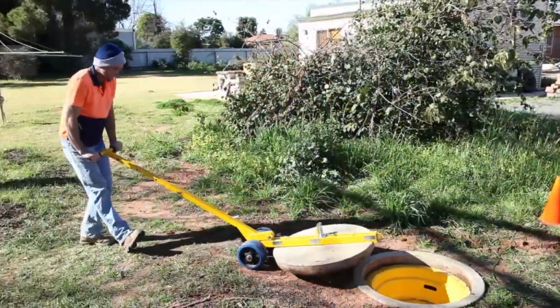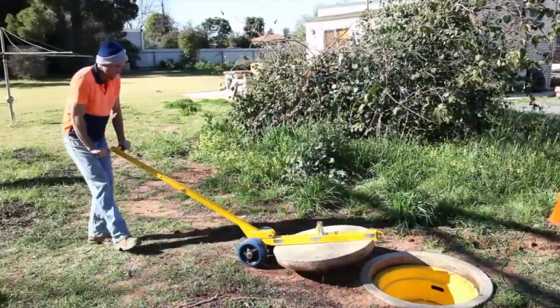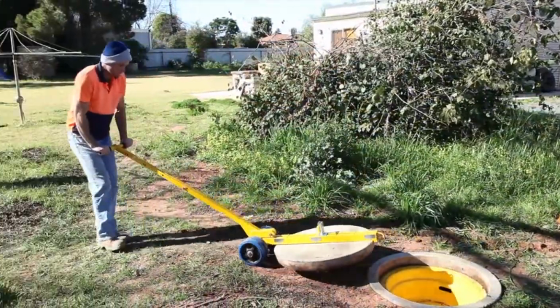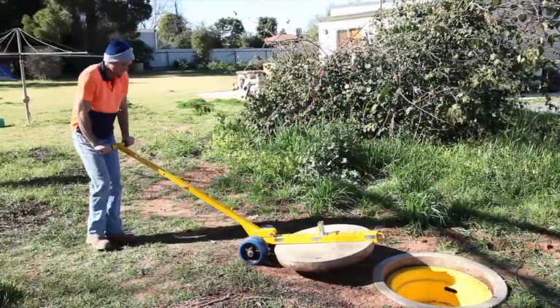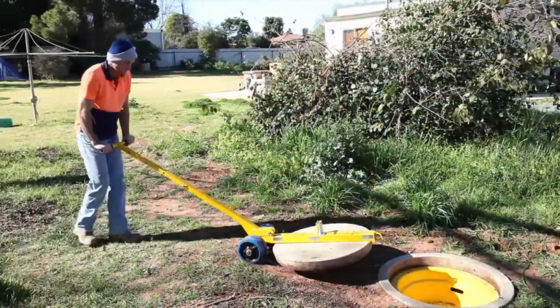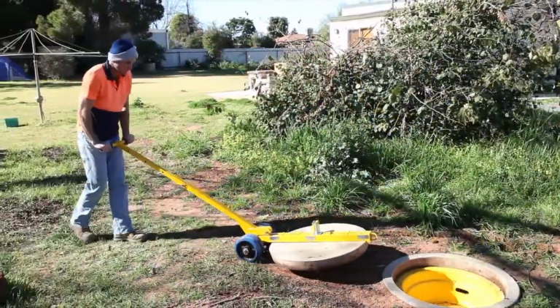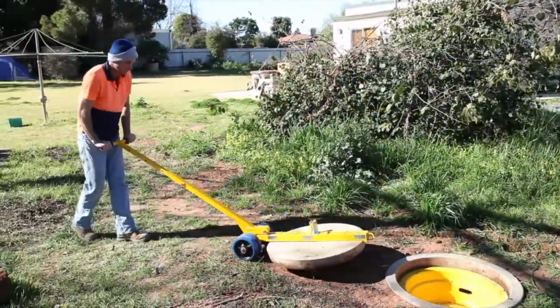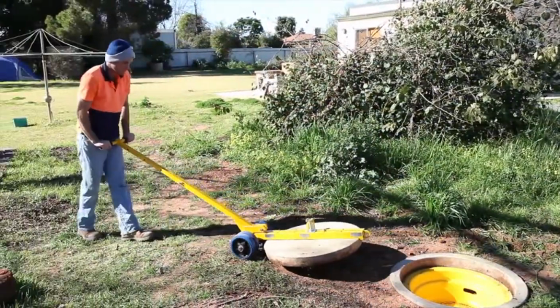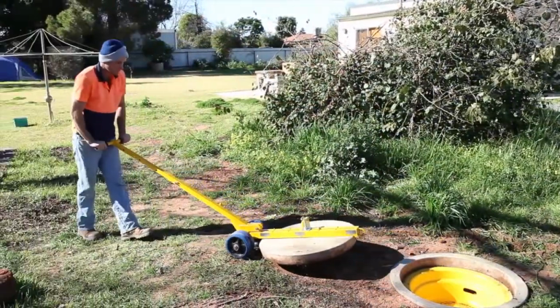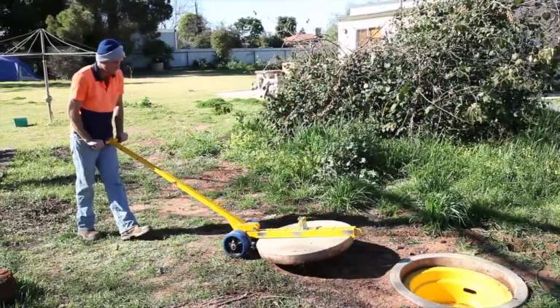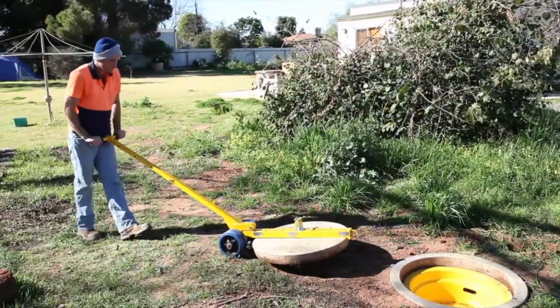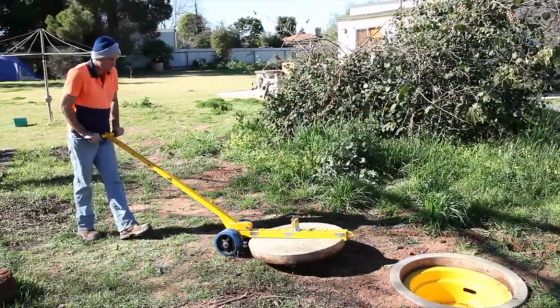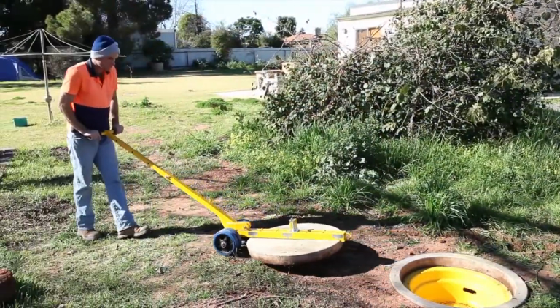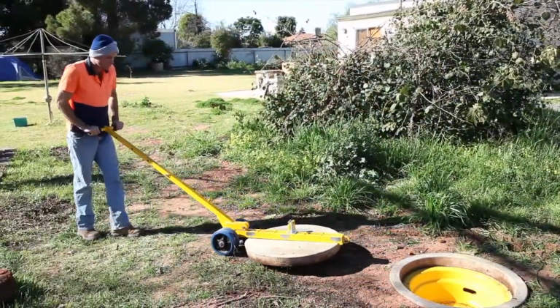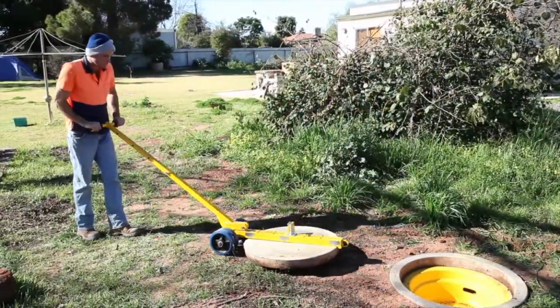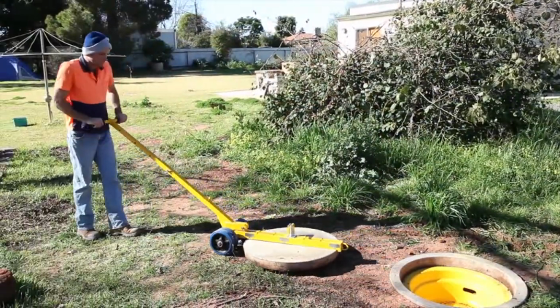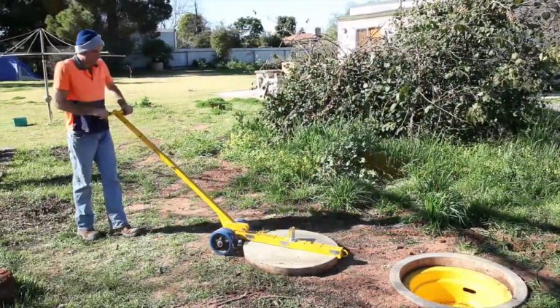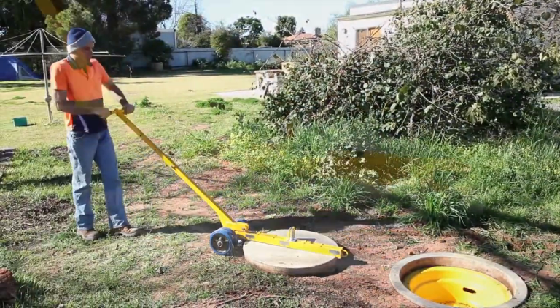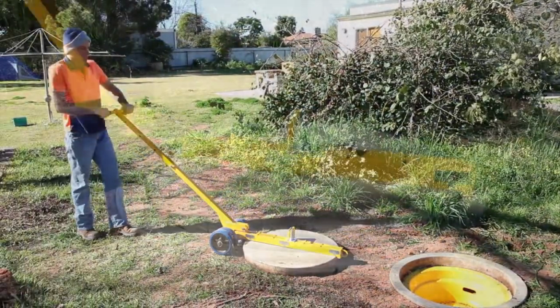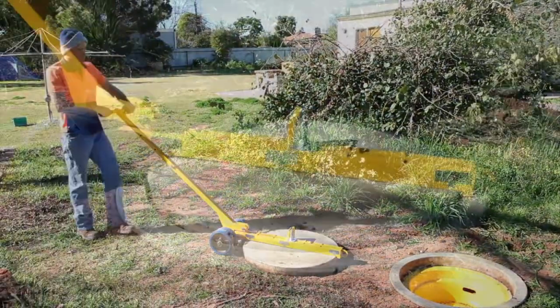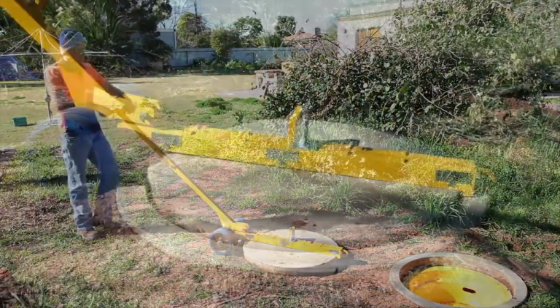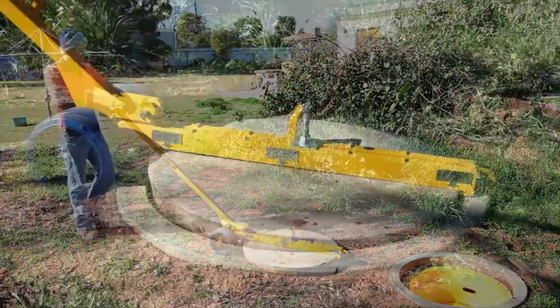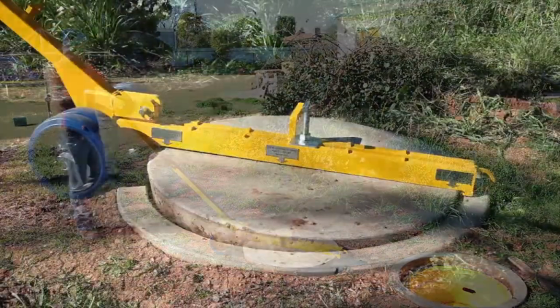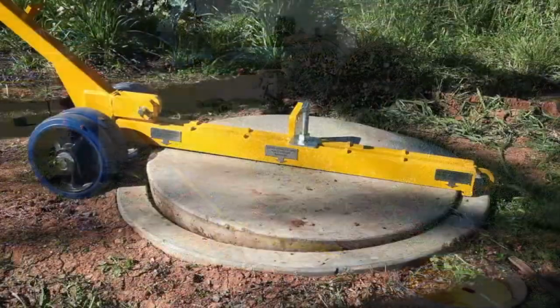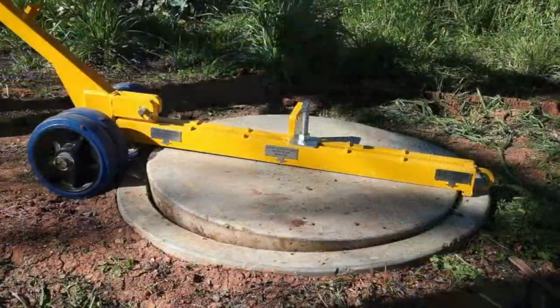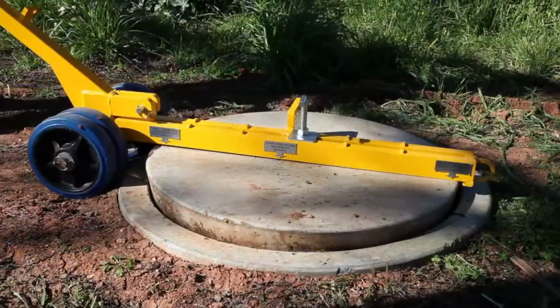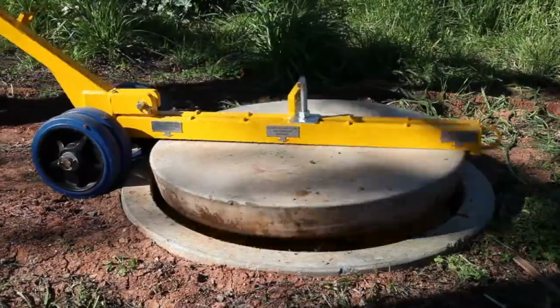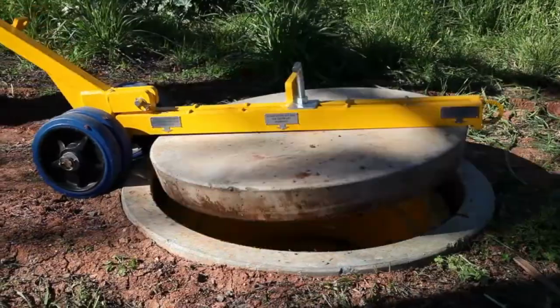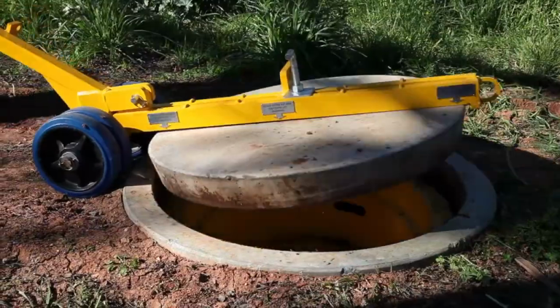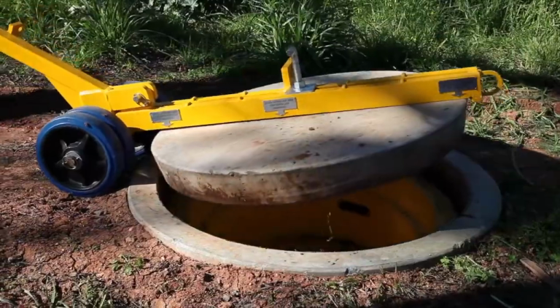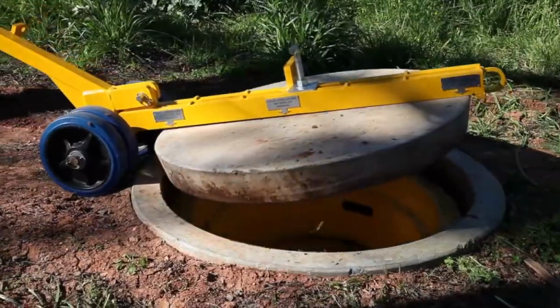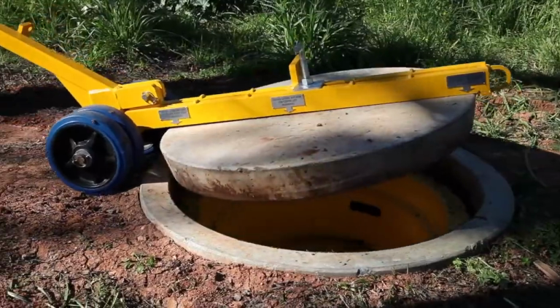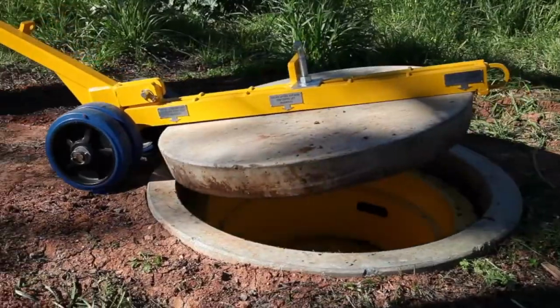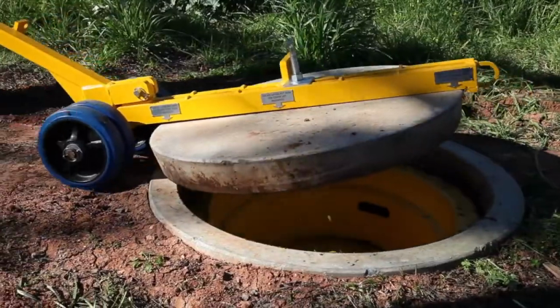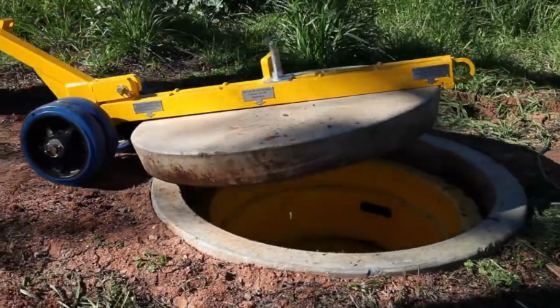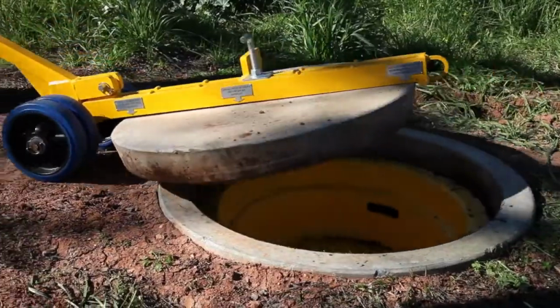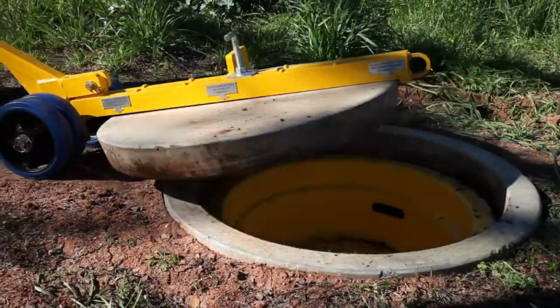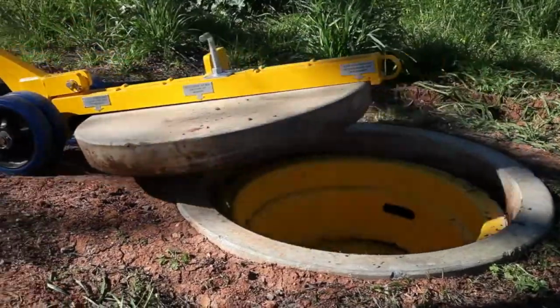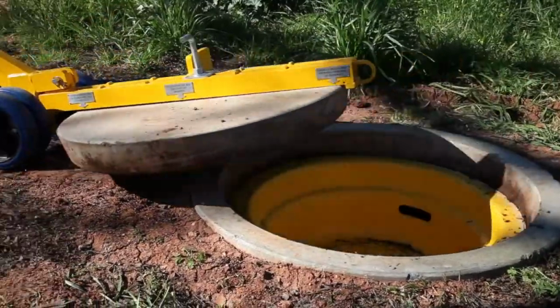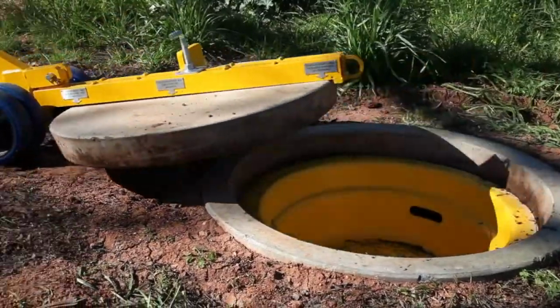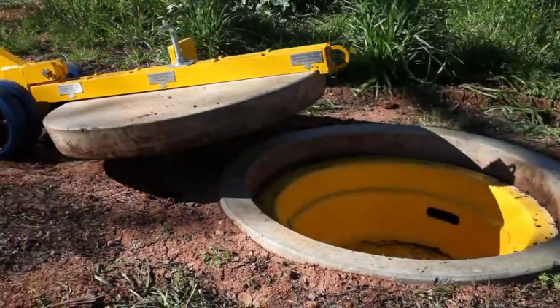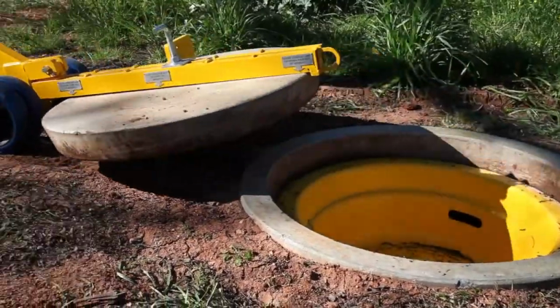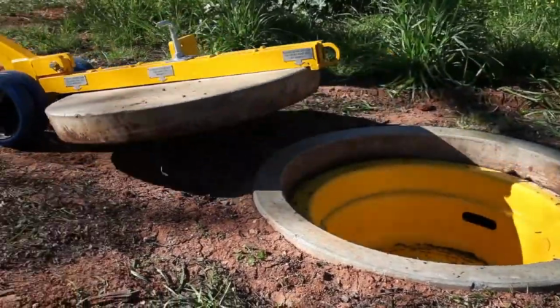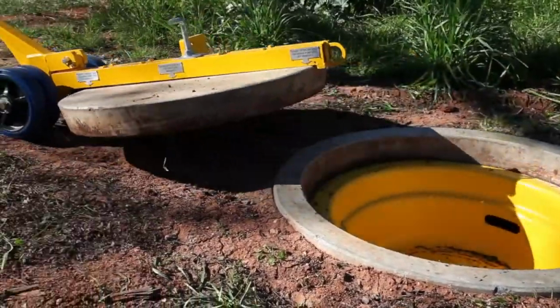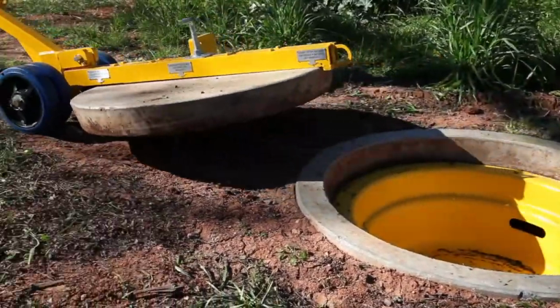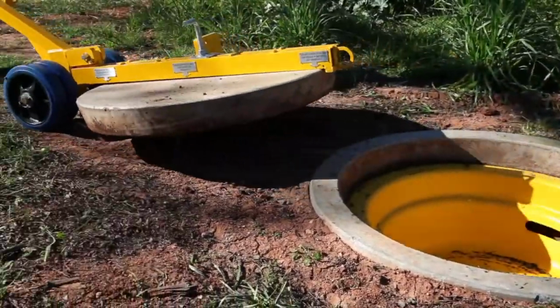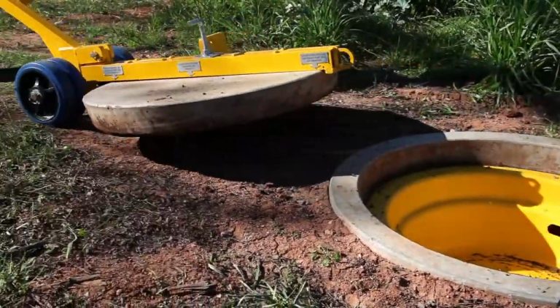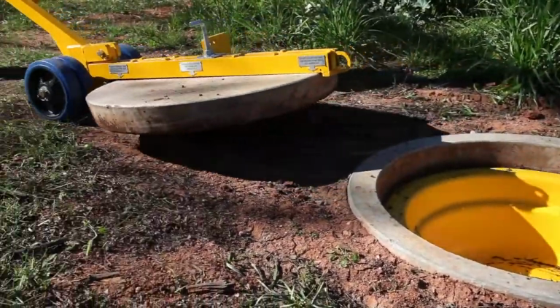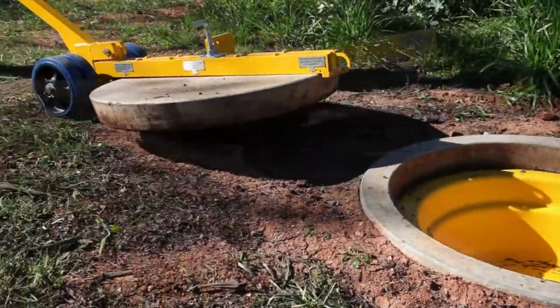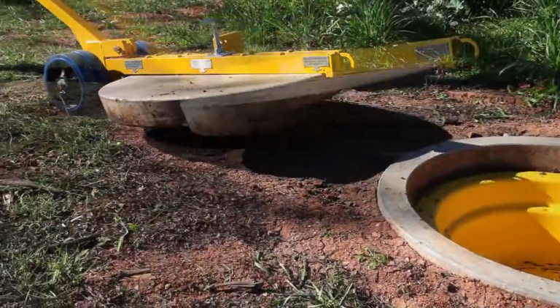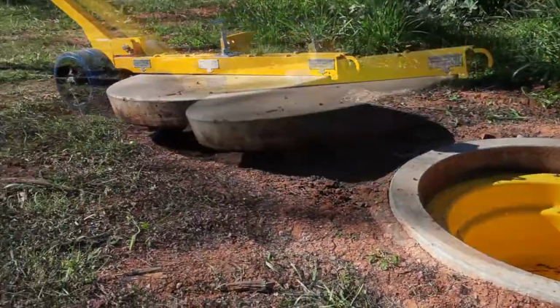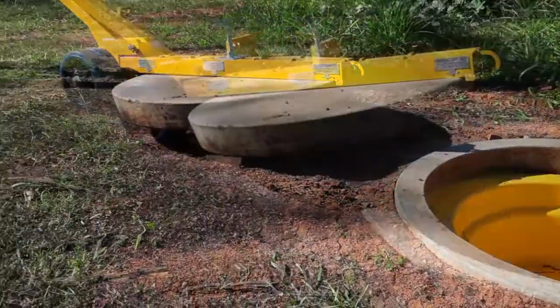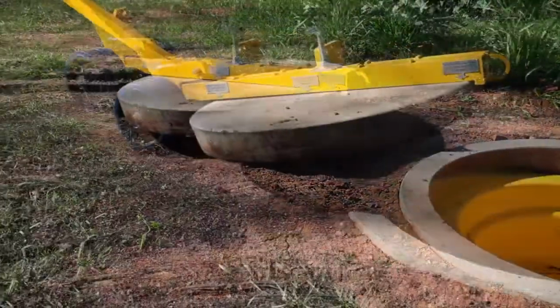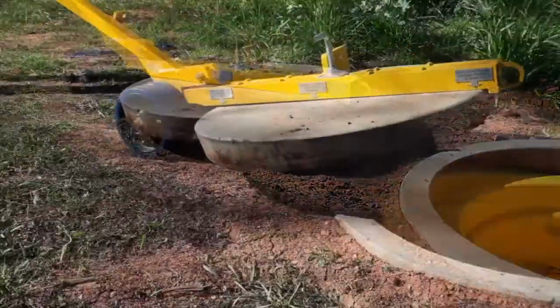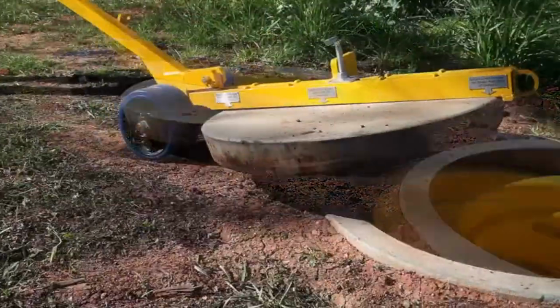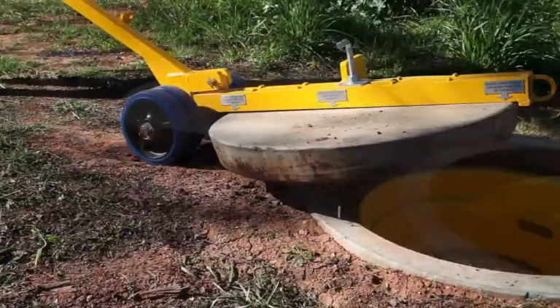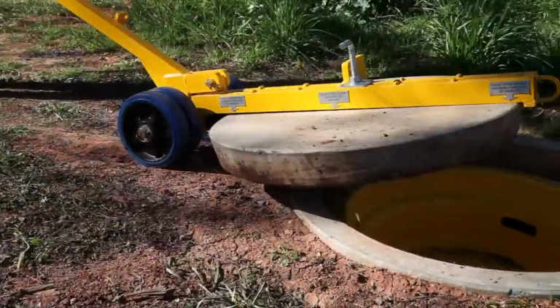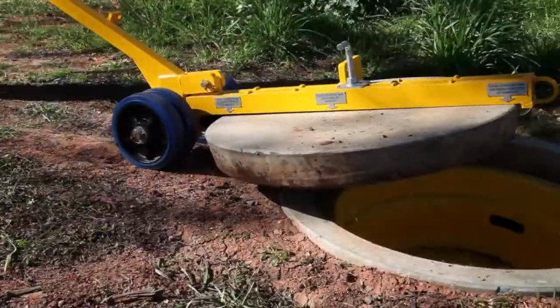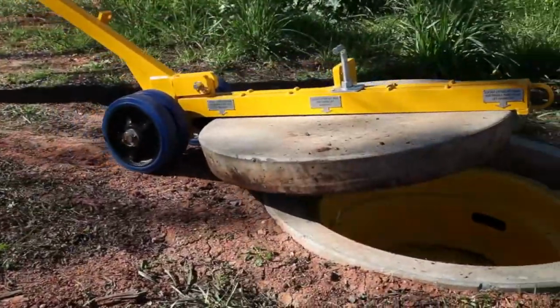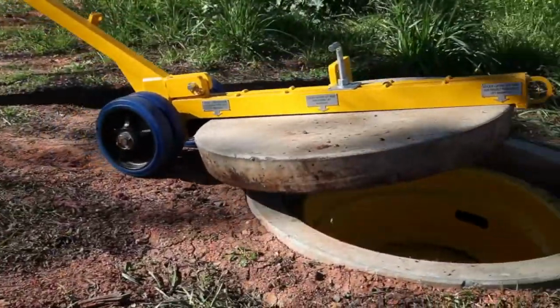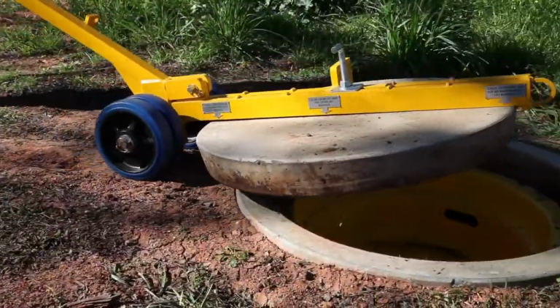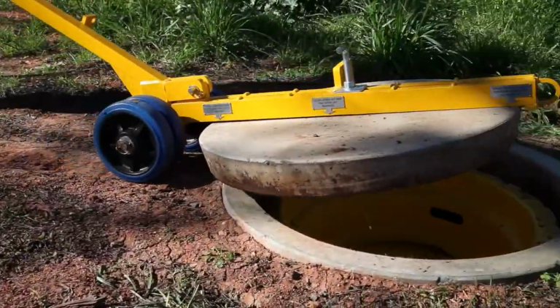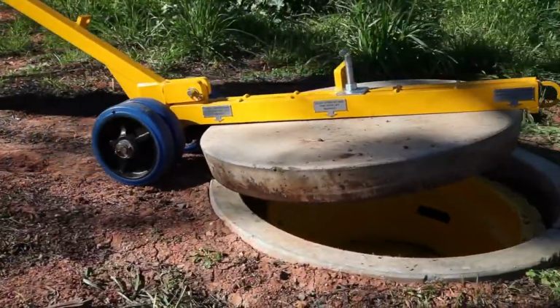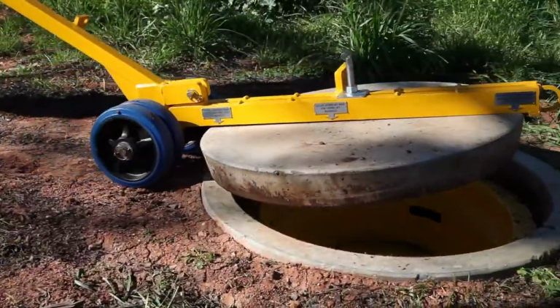The robust, heavy duty, solid dual wheels give excellent weight distribution, ensuring easy manoeuvrability over softer surfaces.